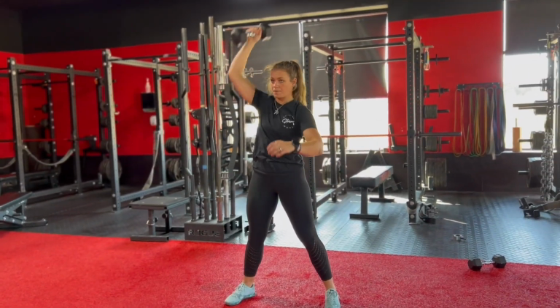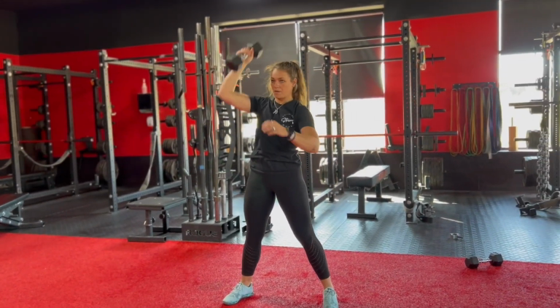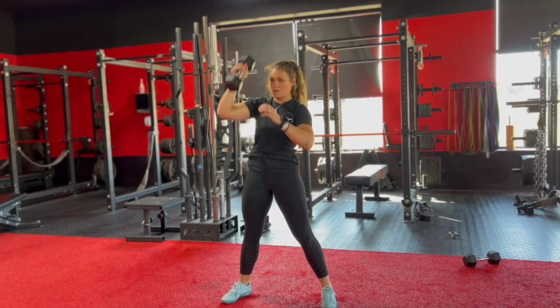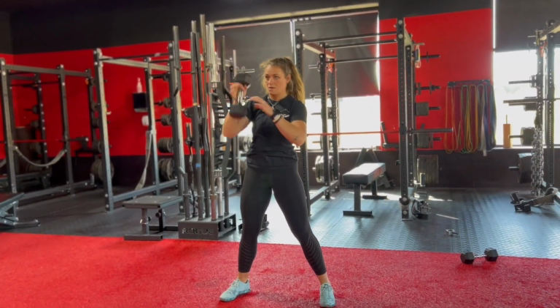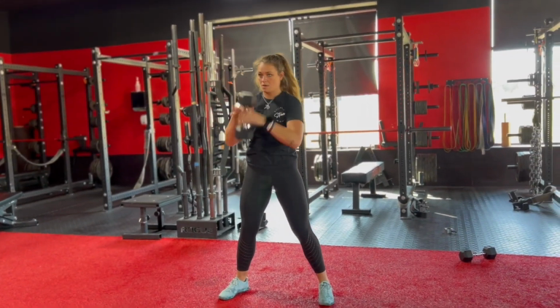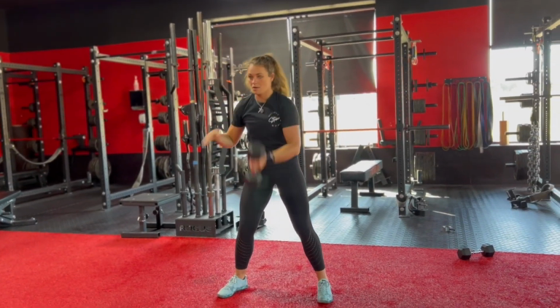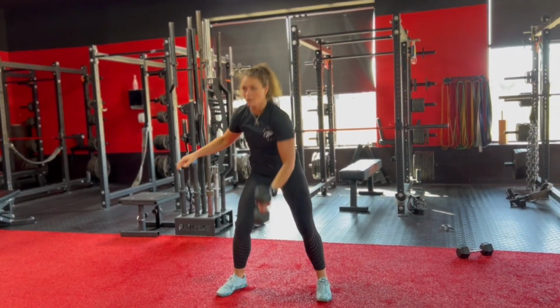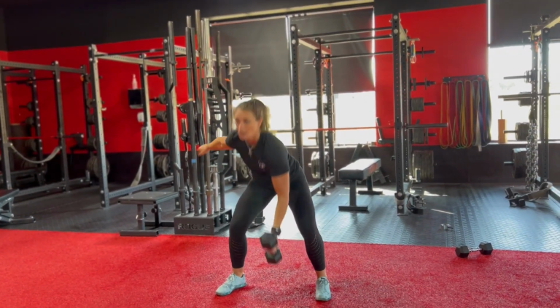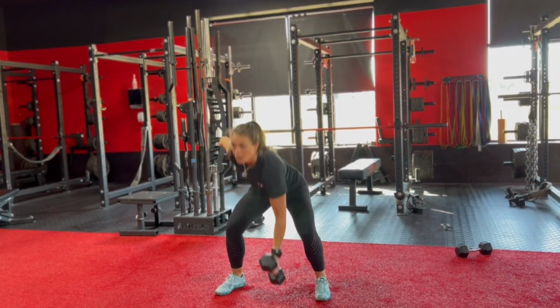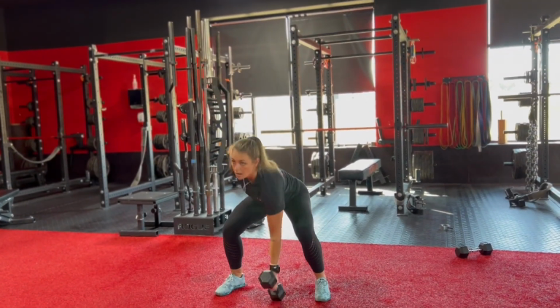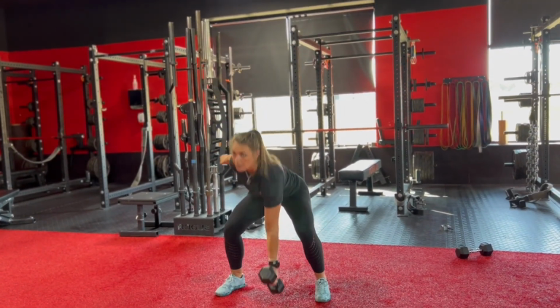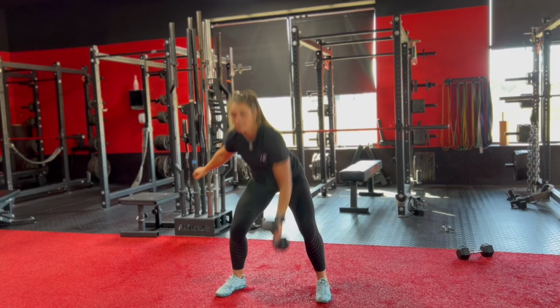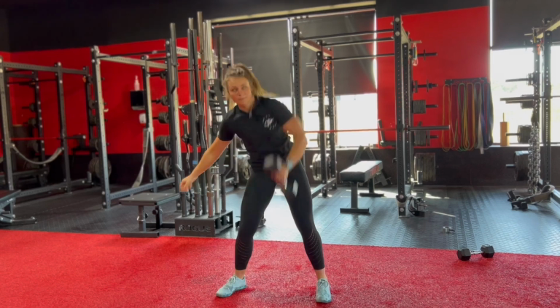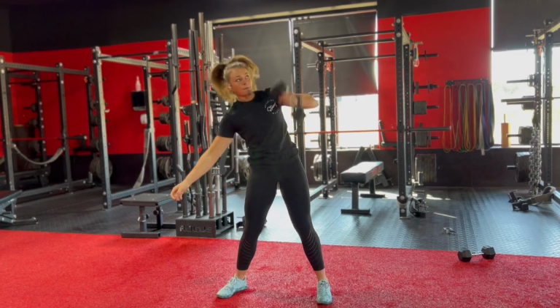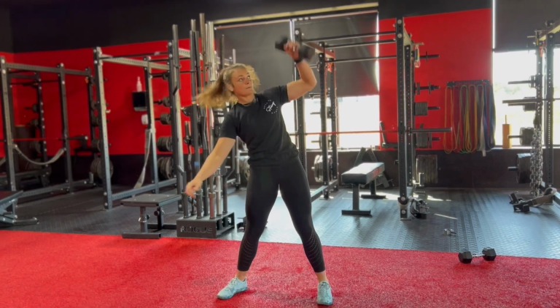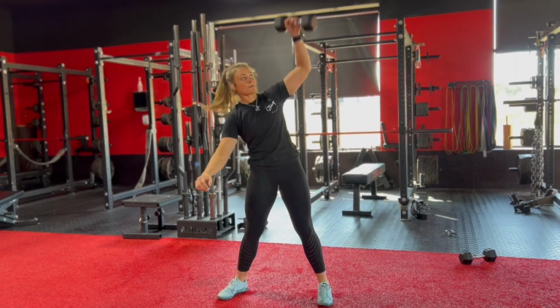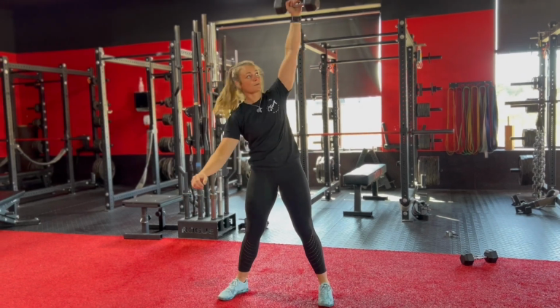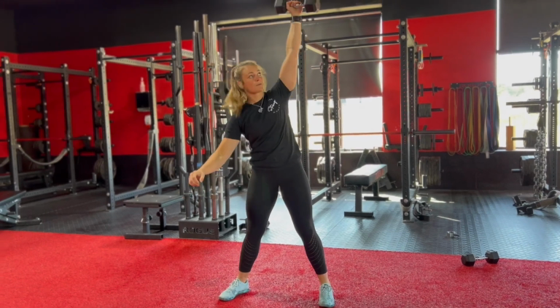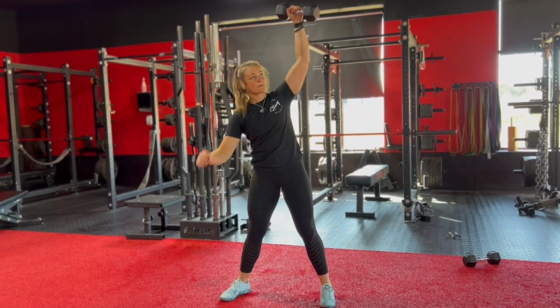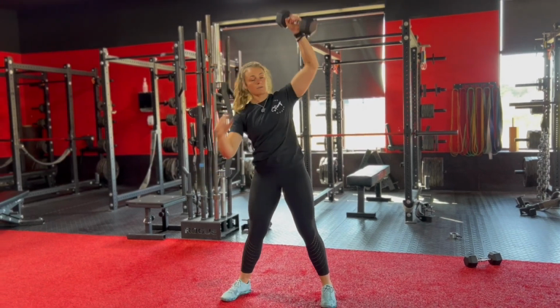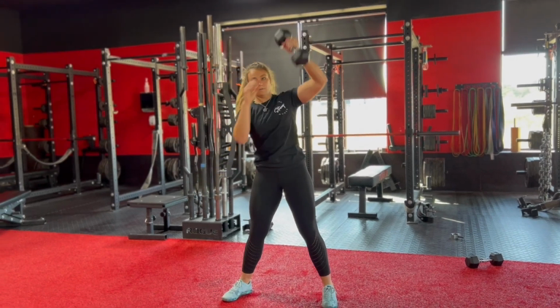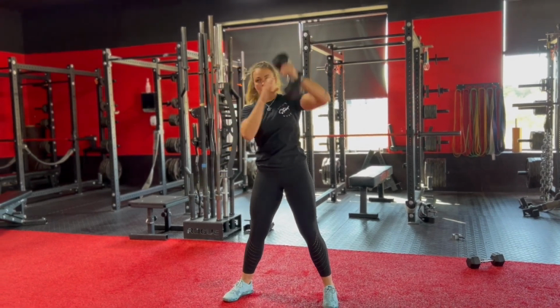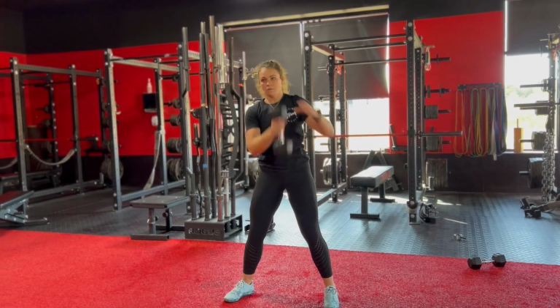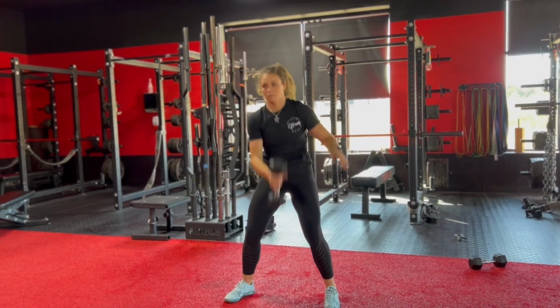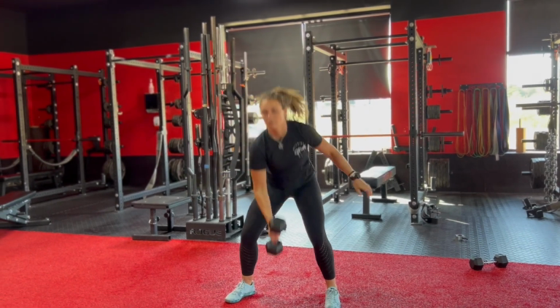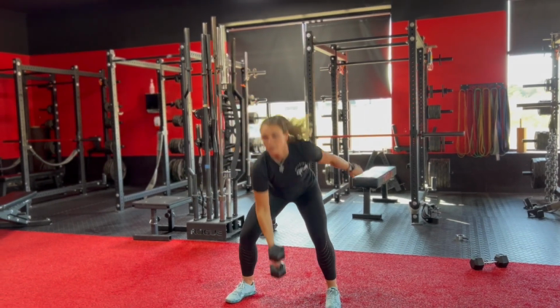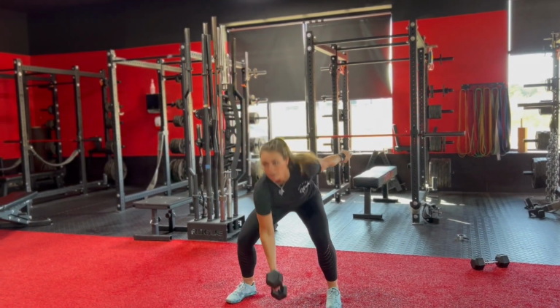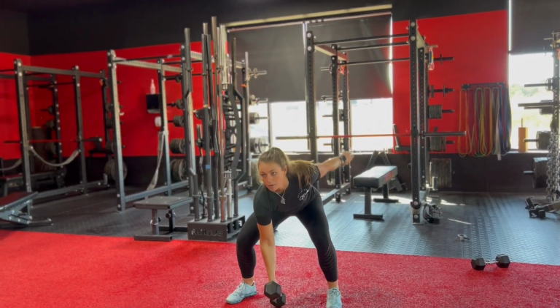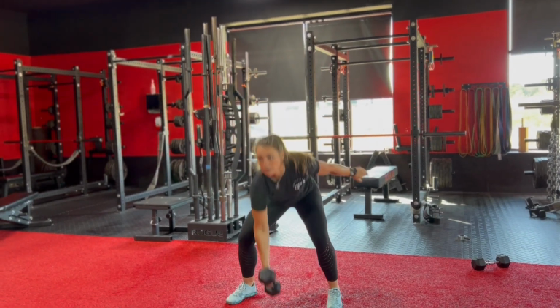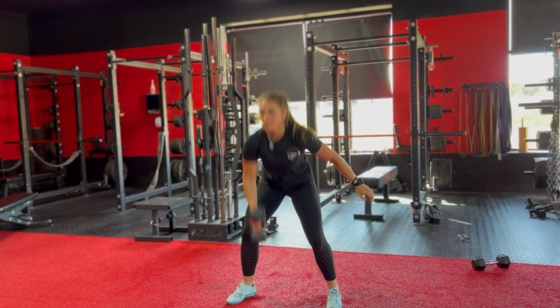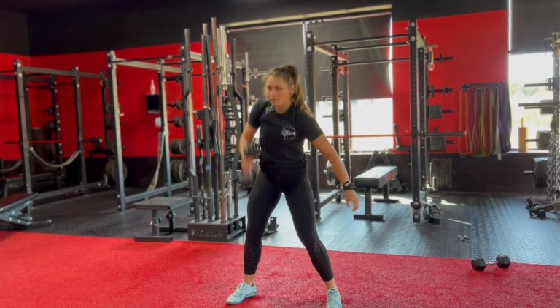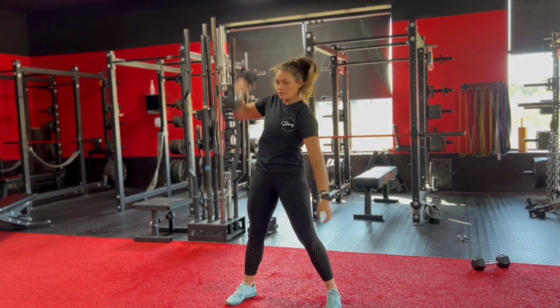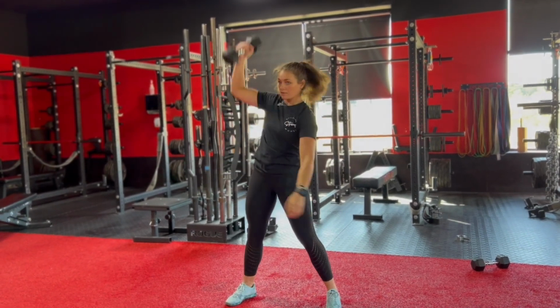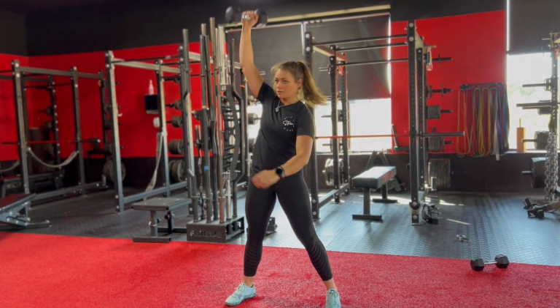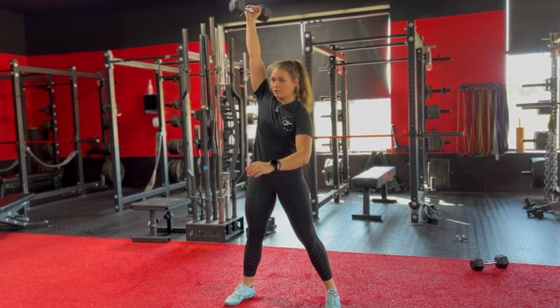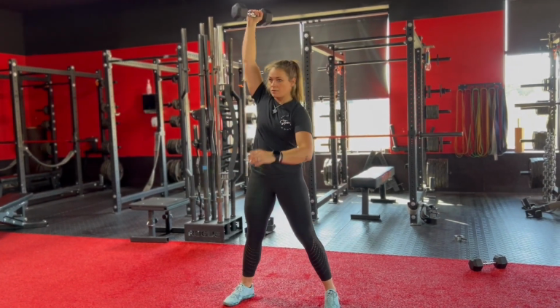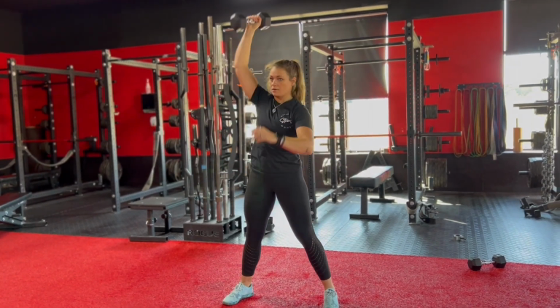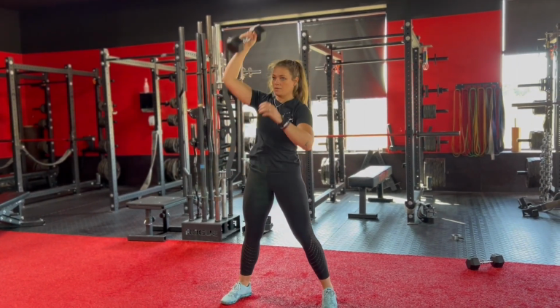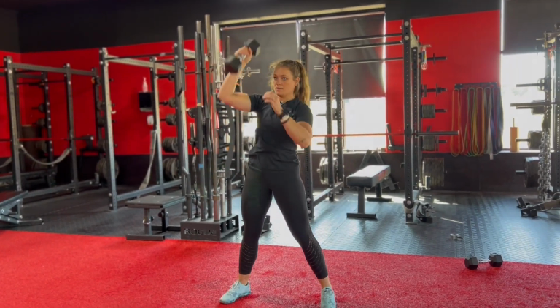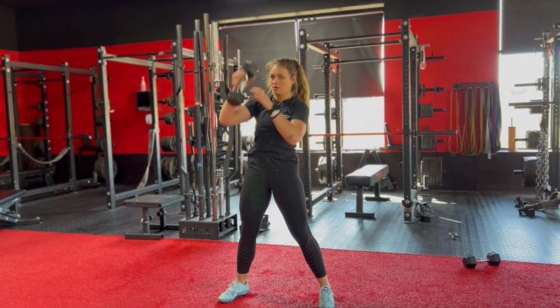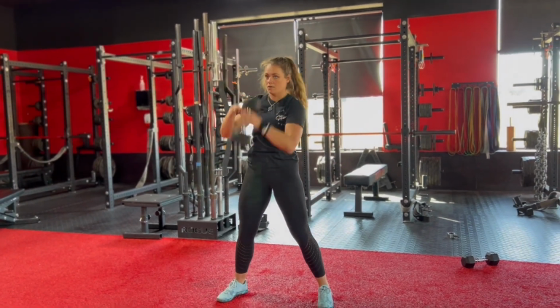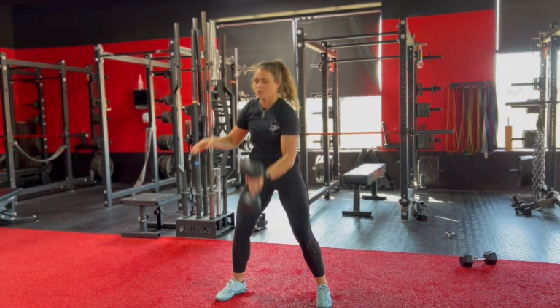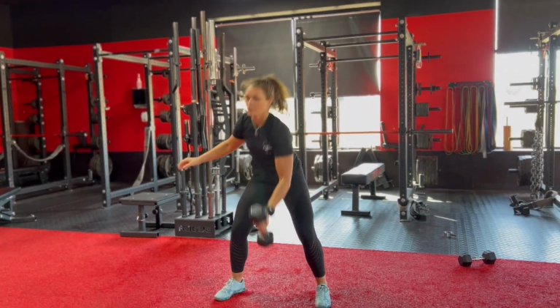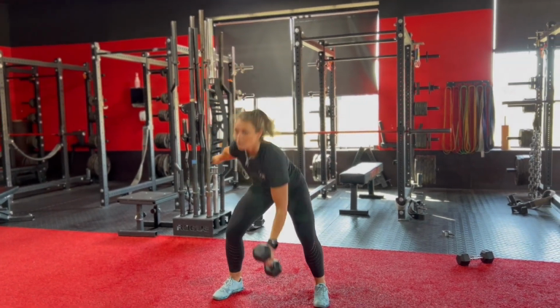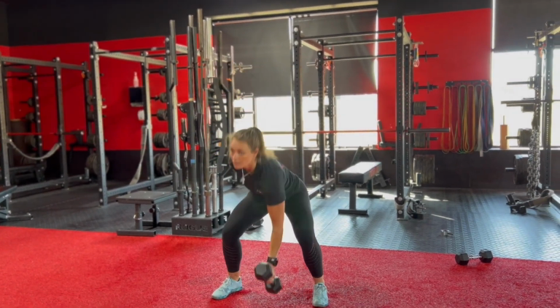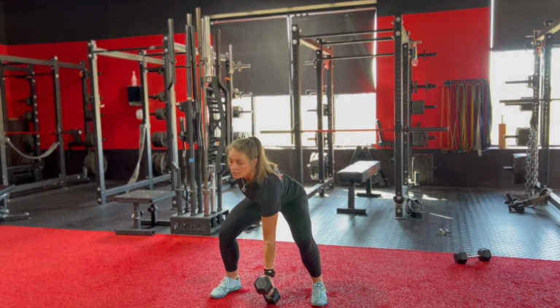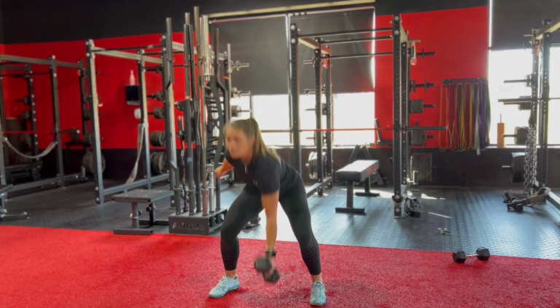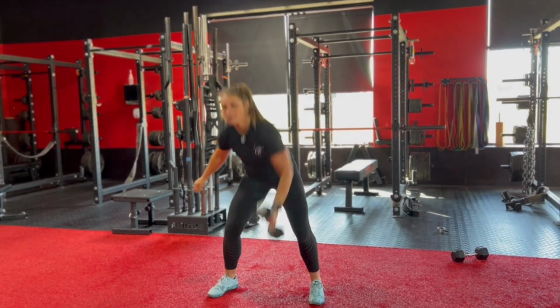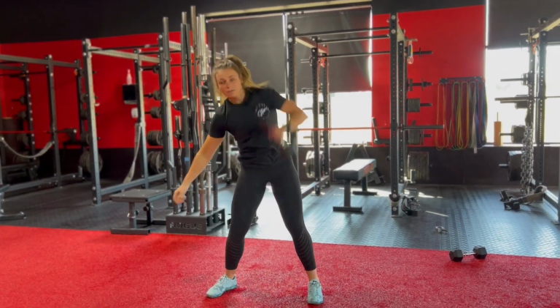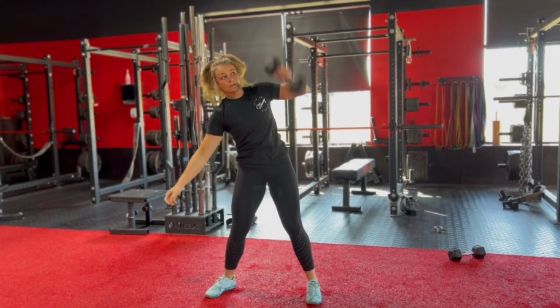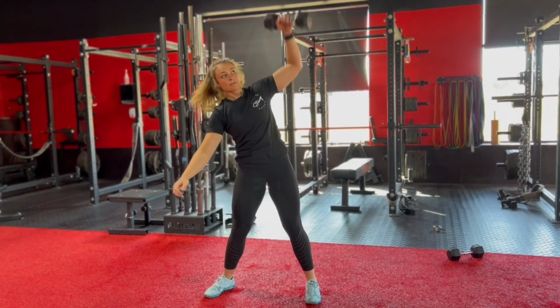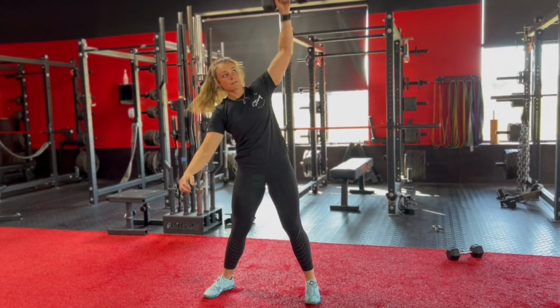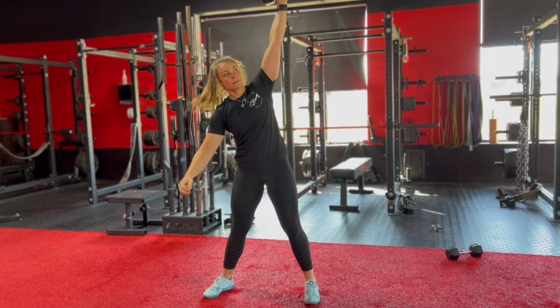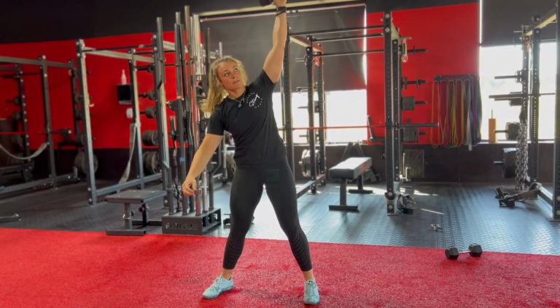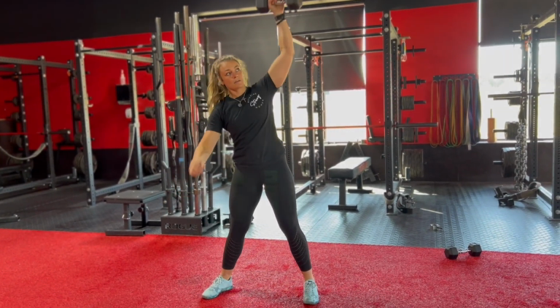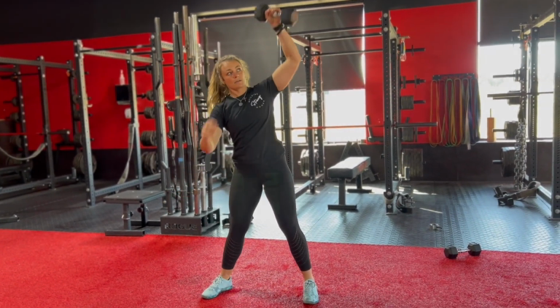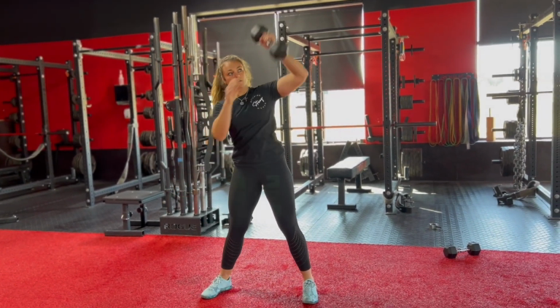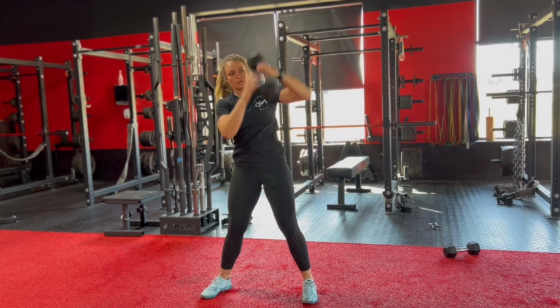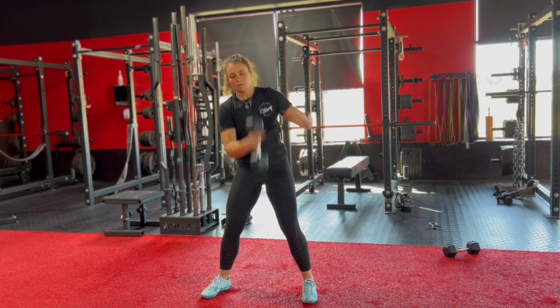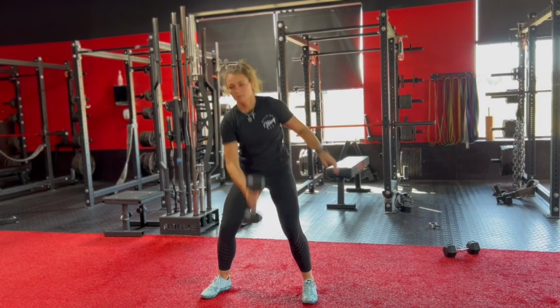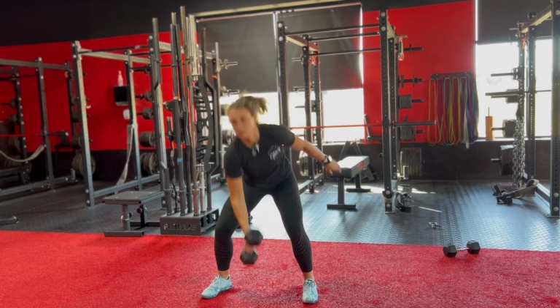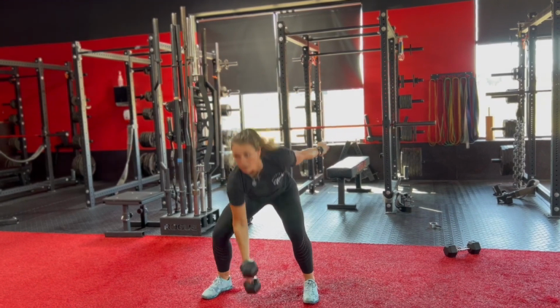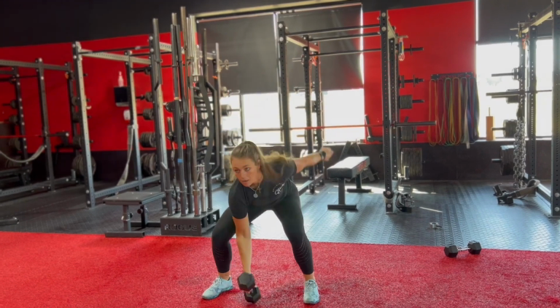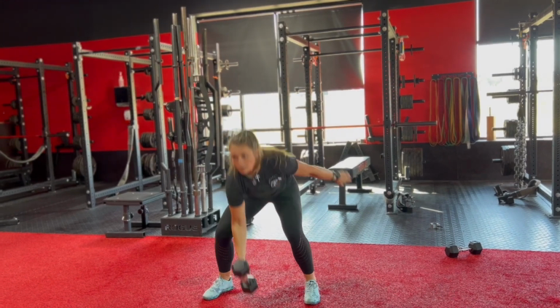This should be a fluid motion. Bring the dumbbell back down to the starting position and switch sides. Repeat for reps.